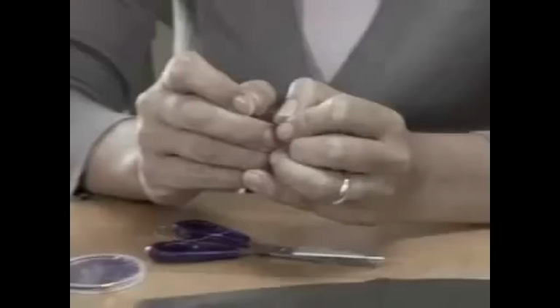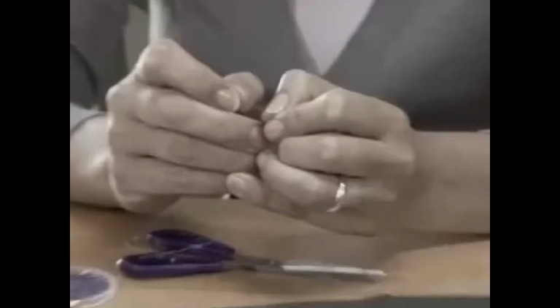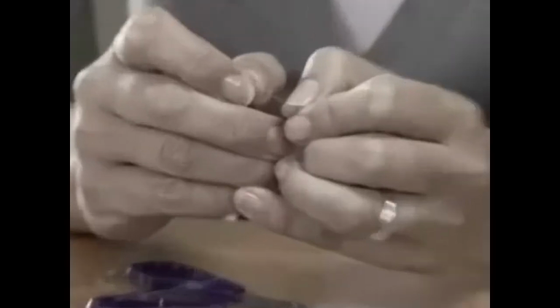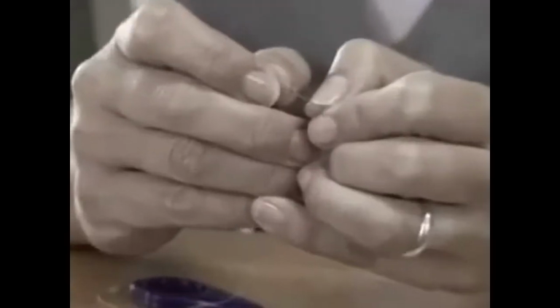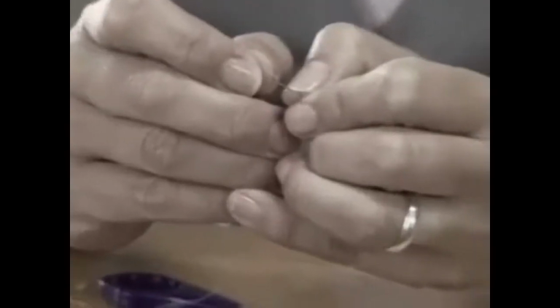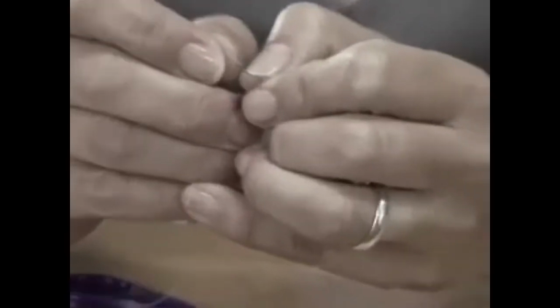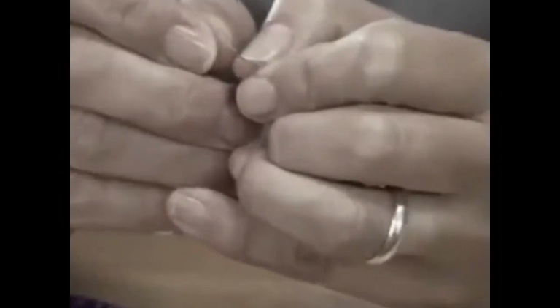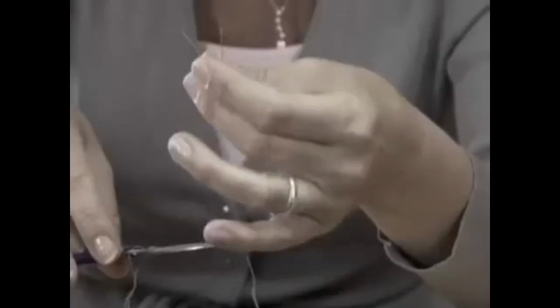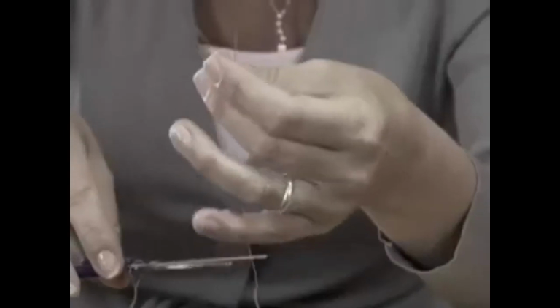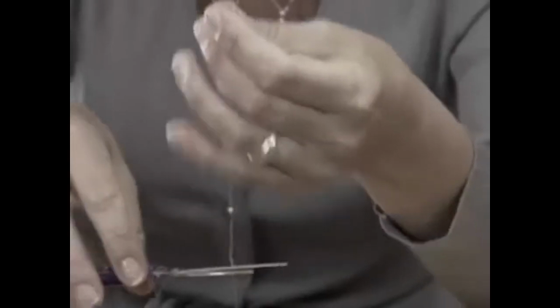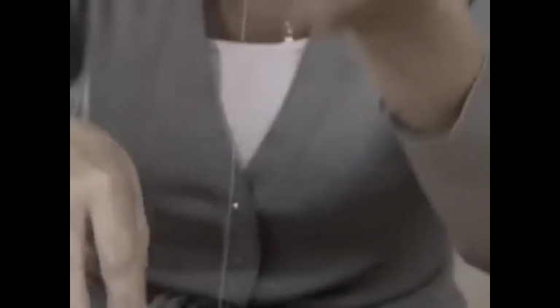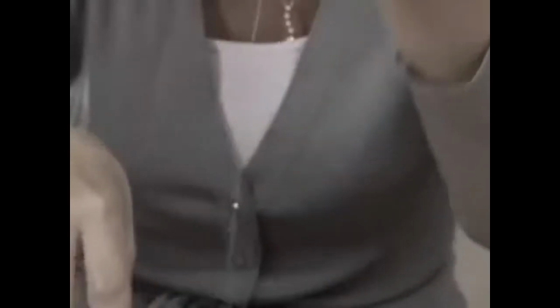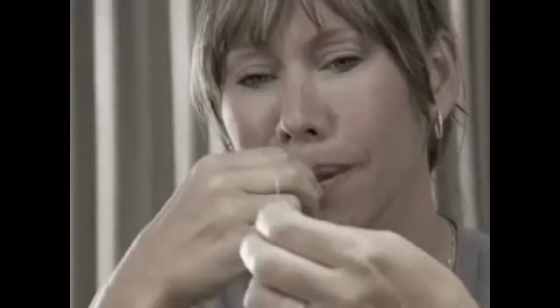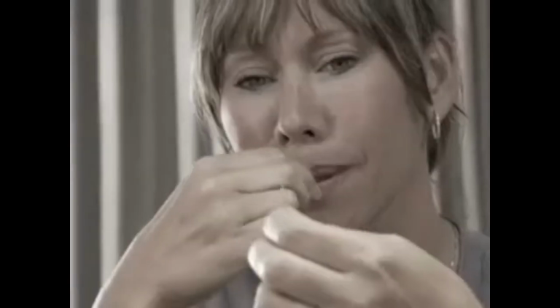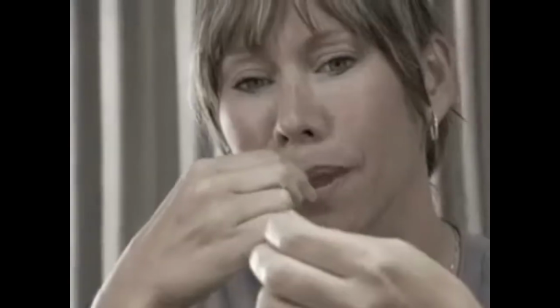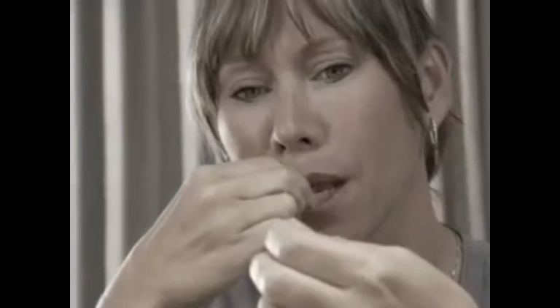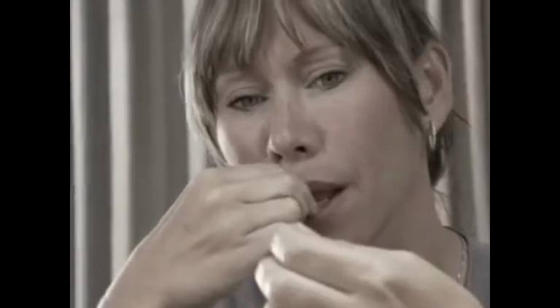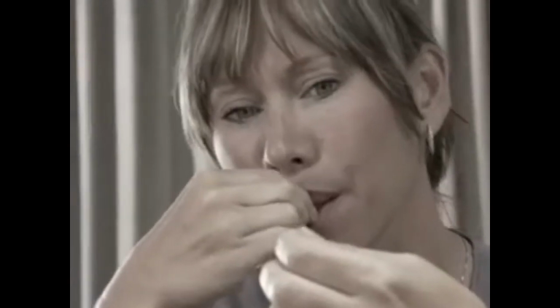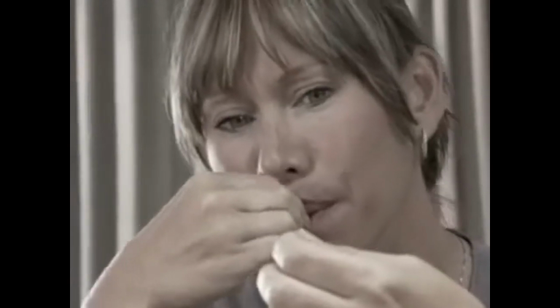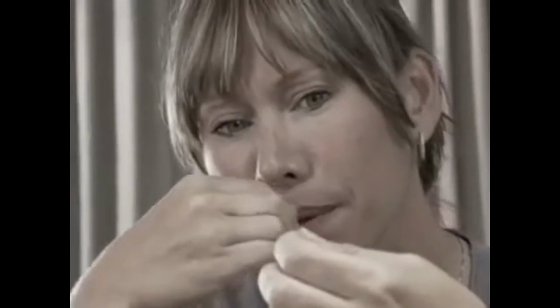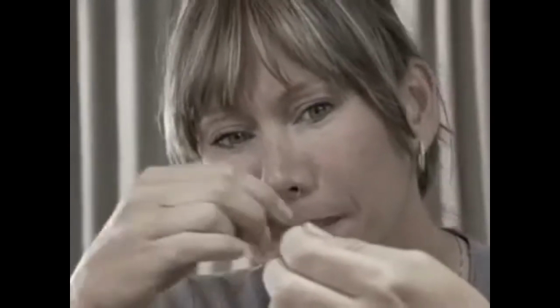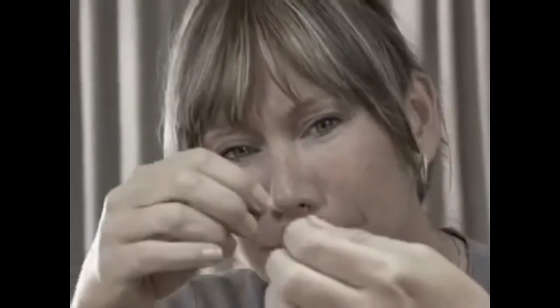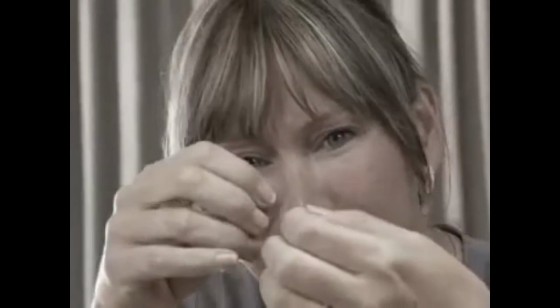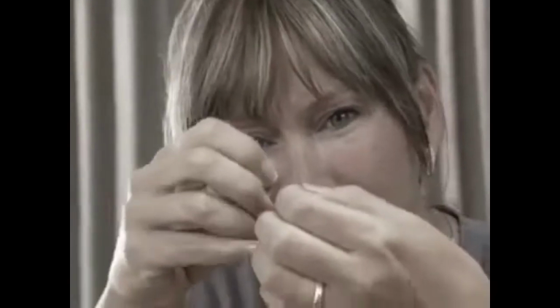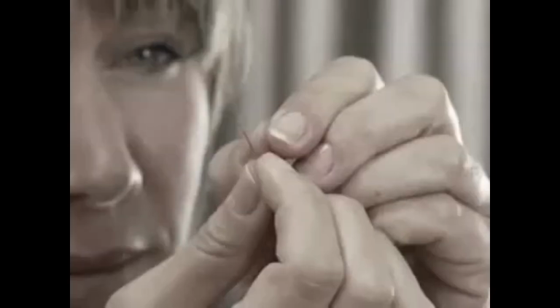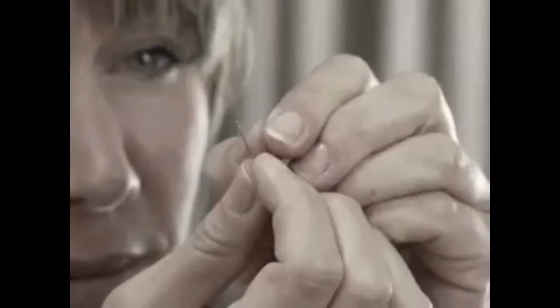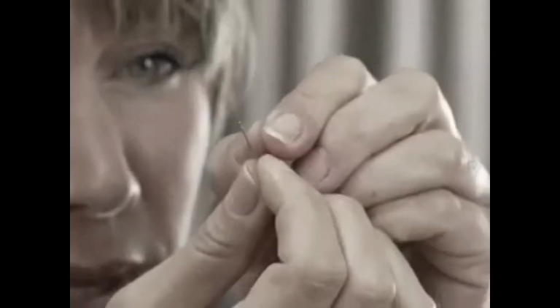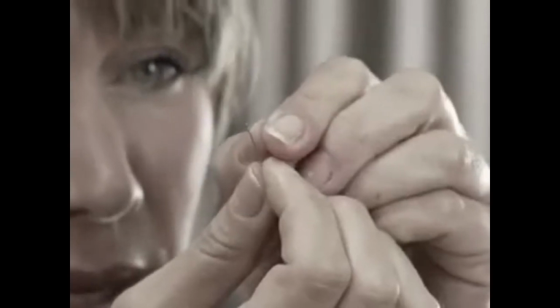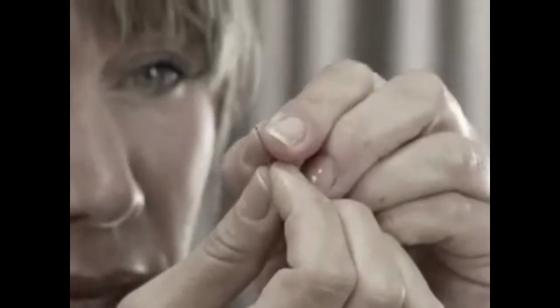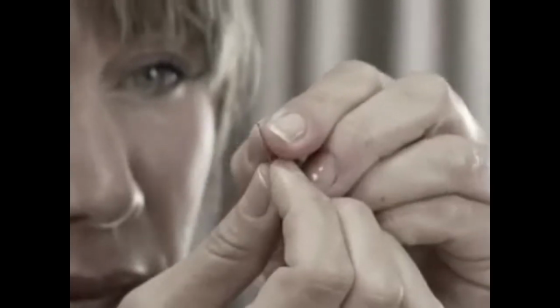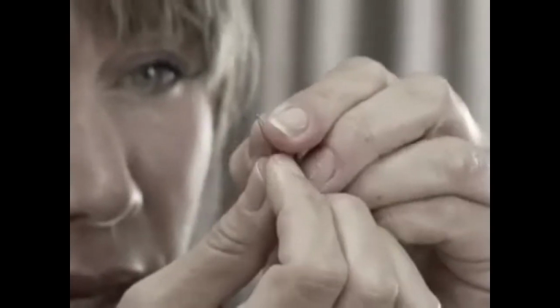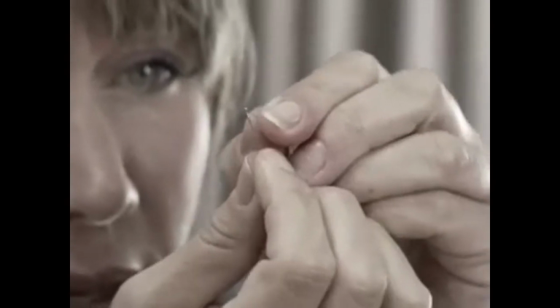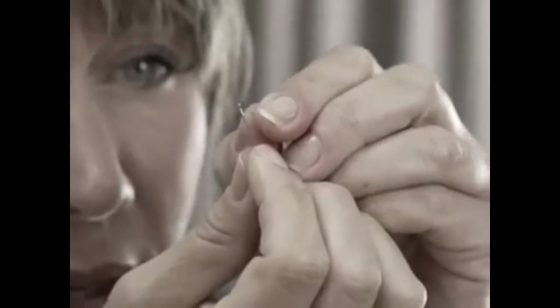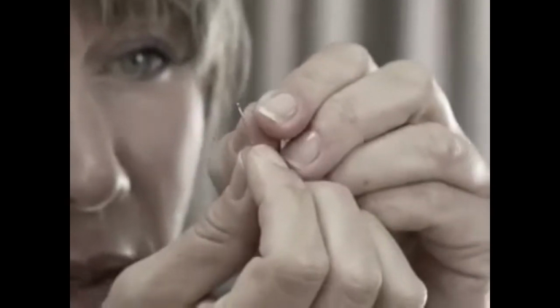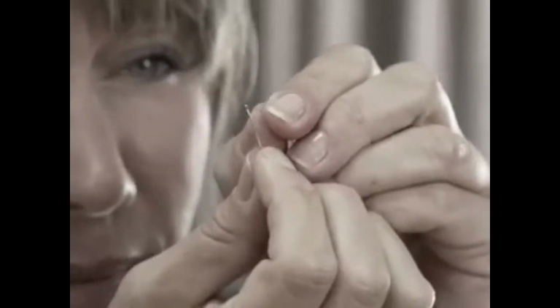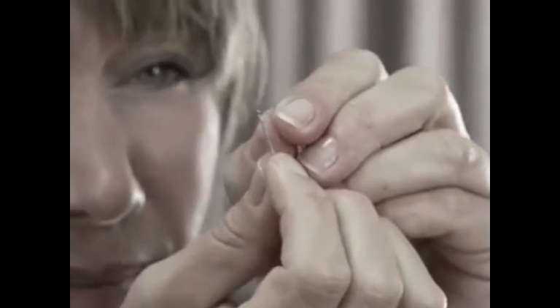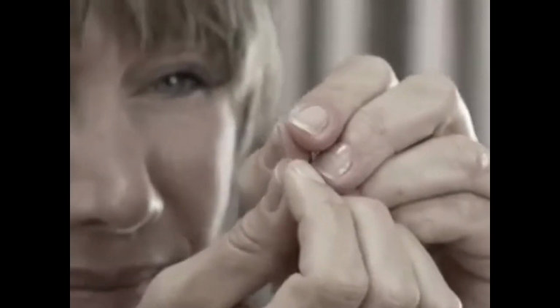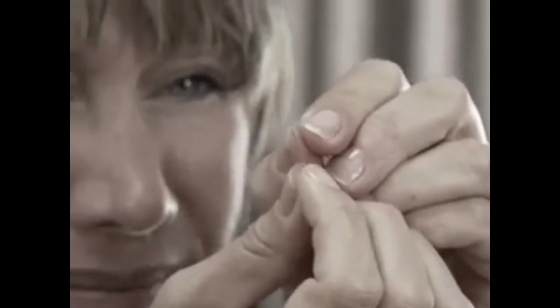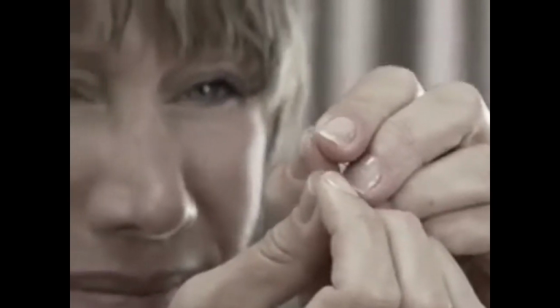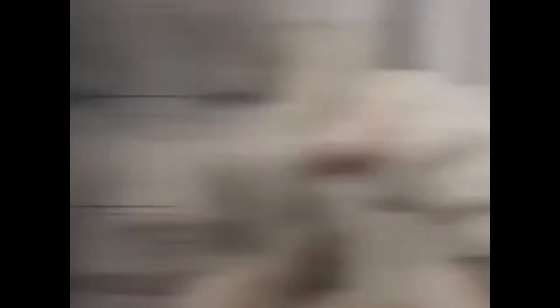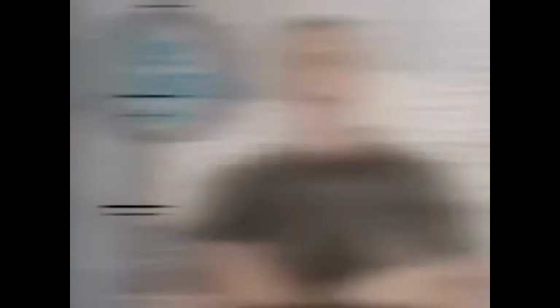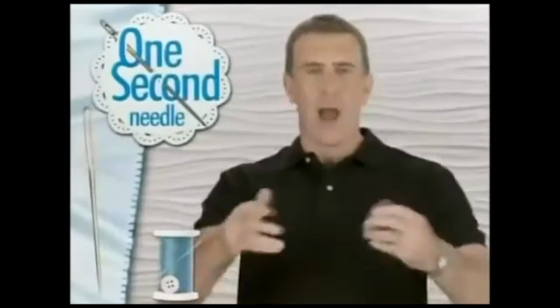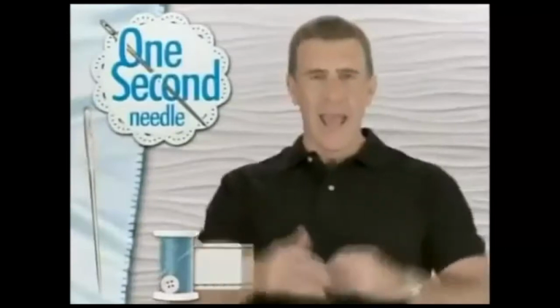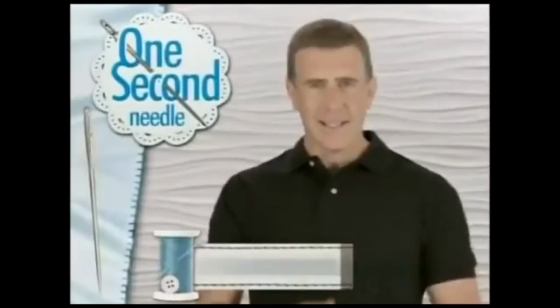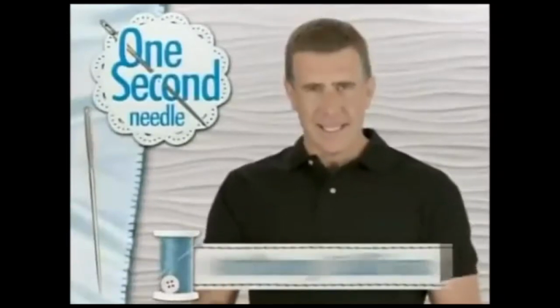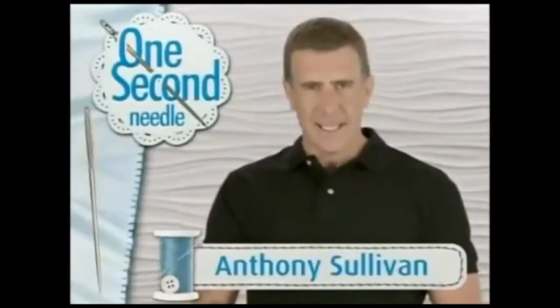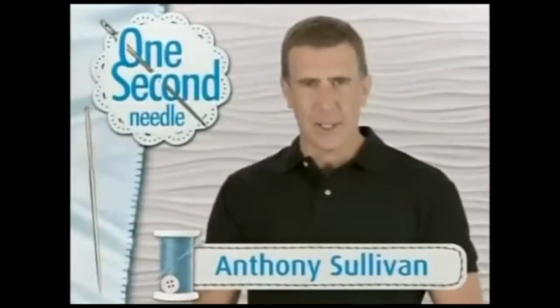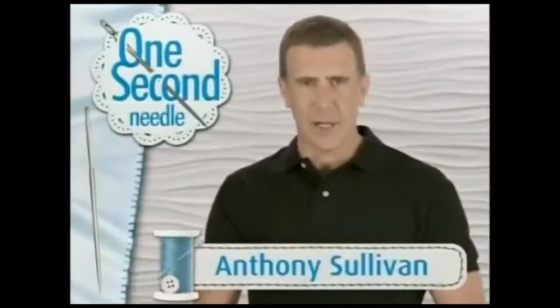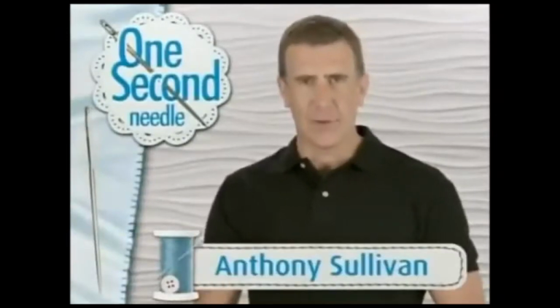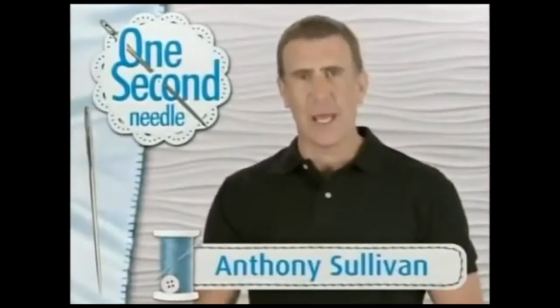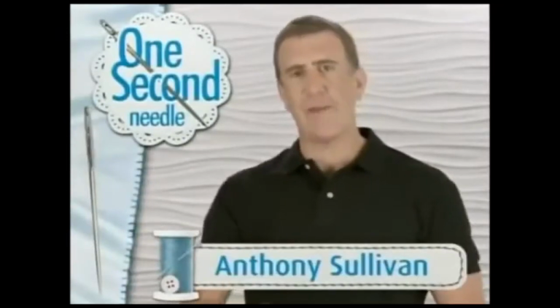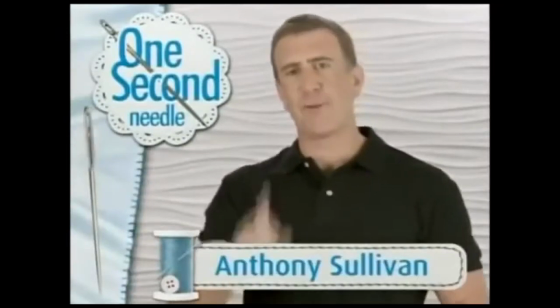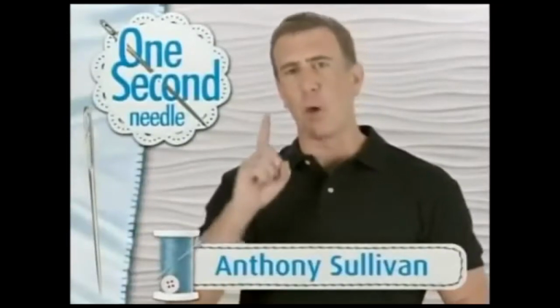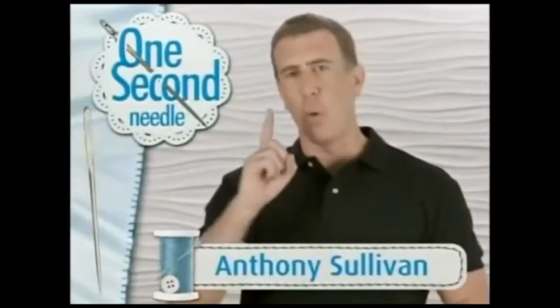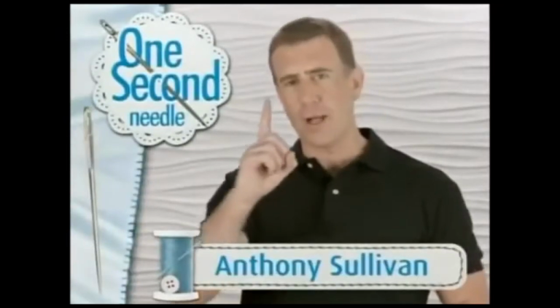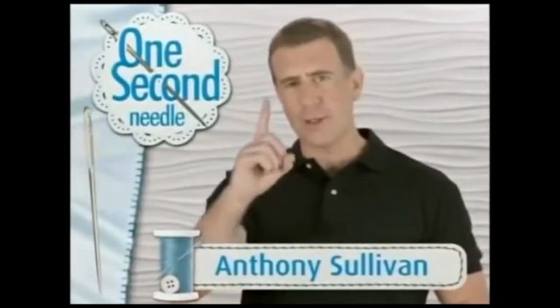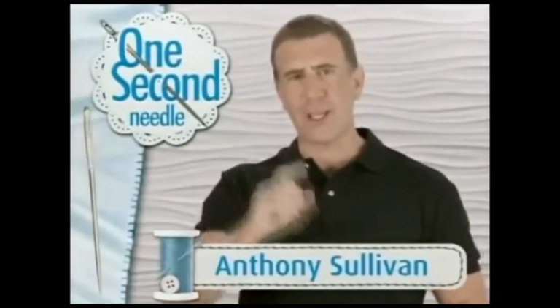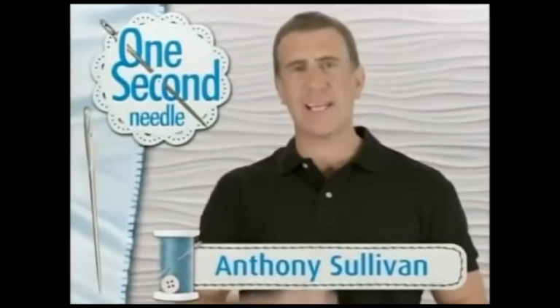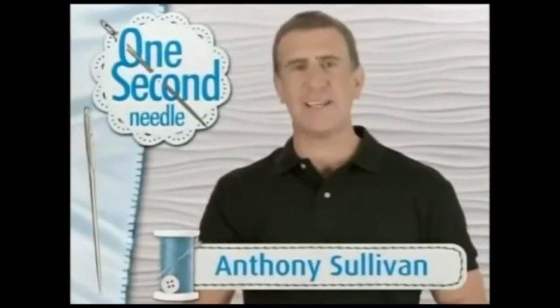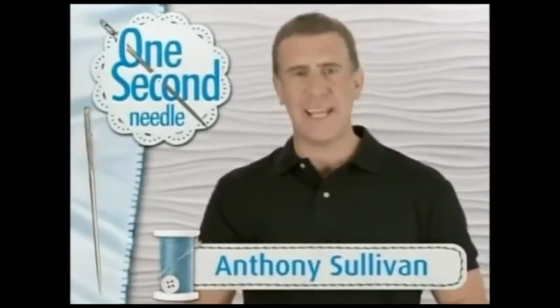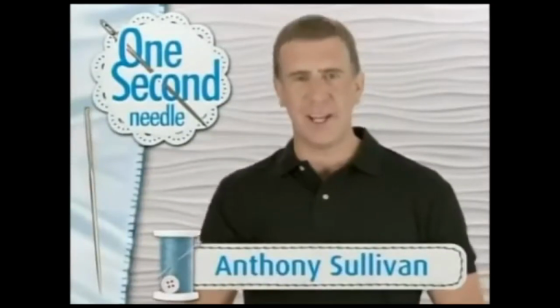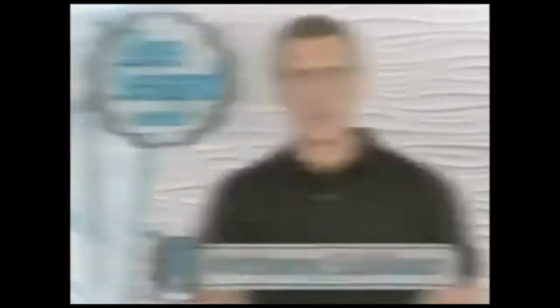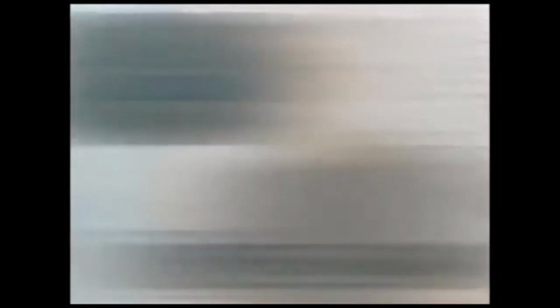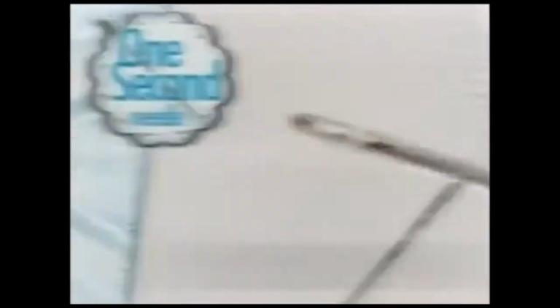You poke, cut, squint, and swear, but you still can't thread that needle. Hi, Anthony Sullivan here for the One Second Needle.